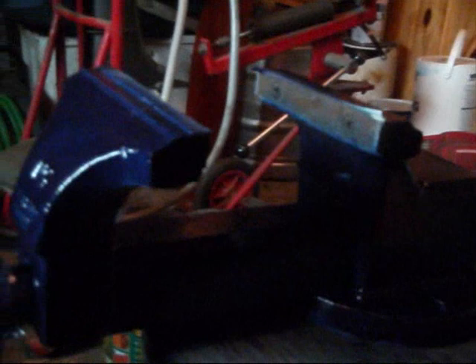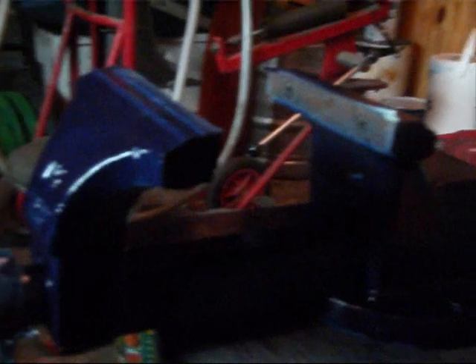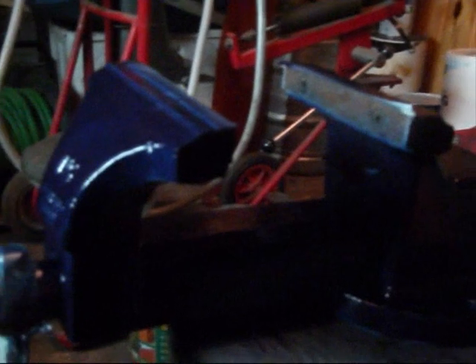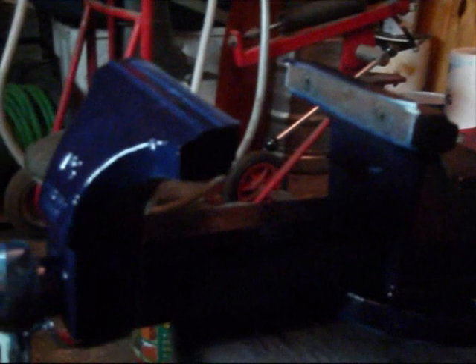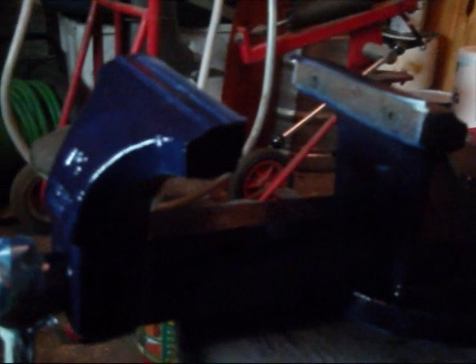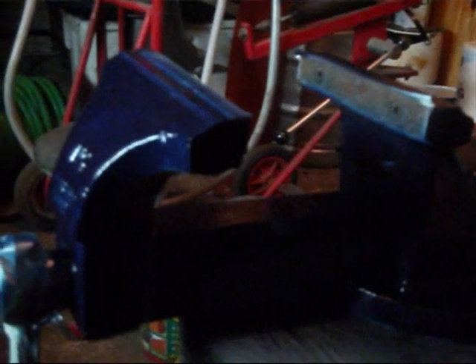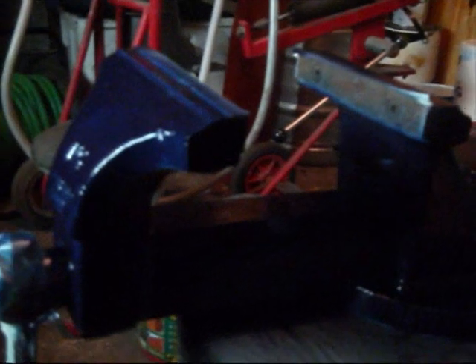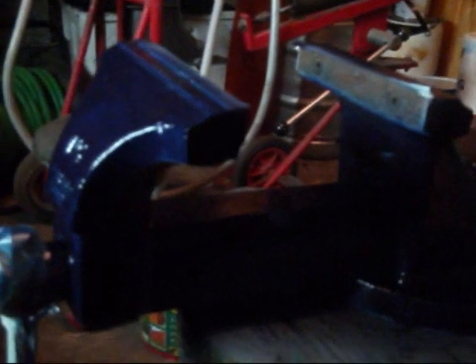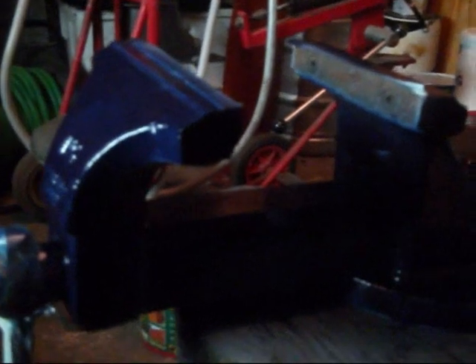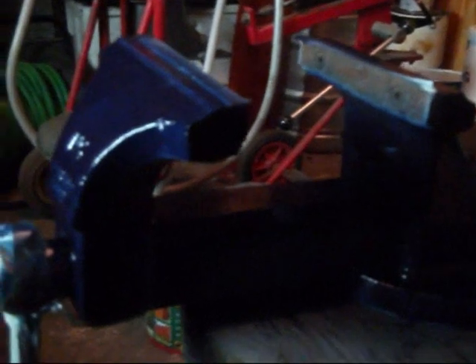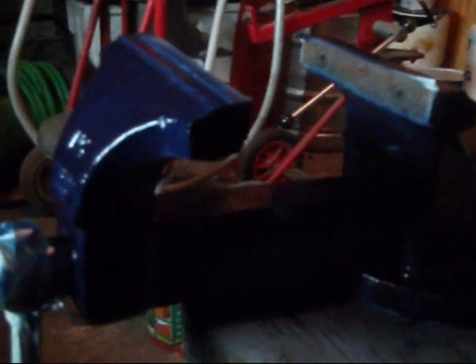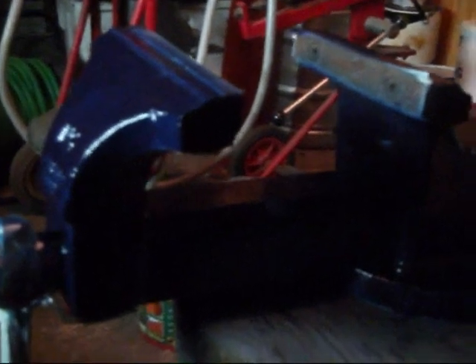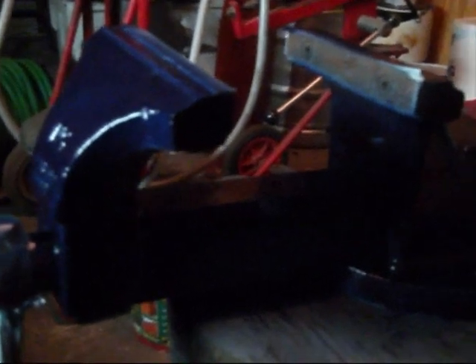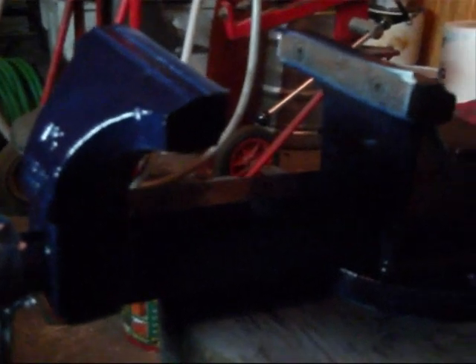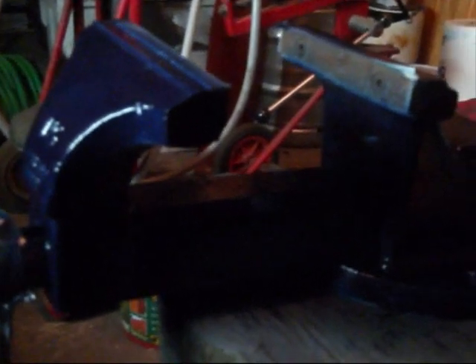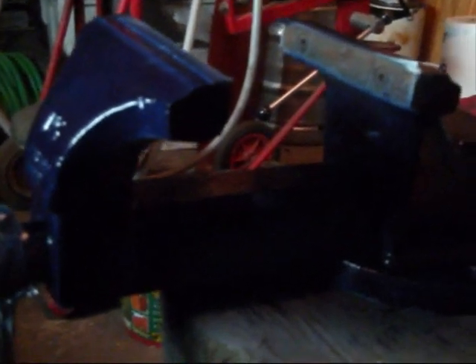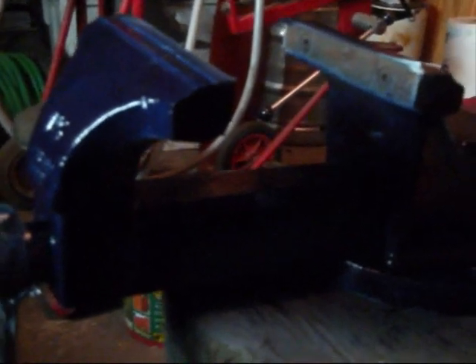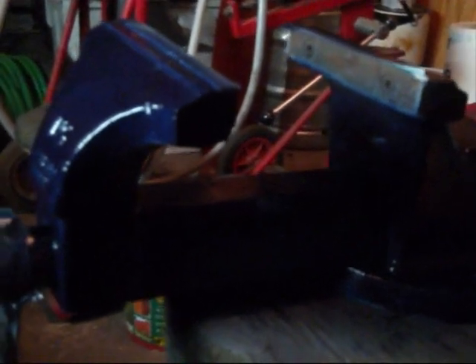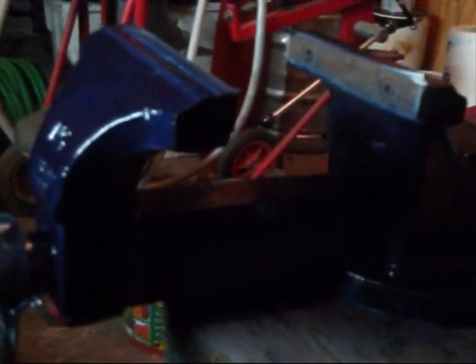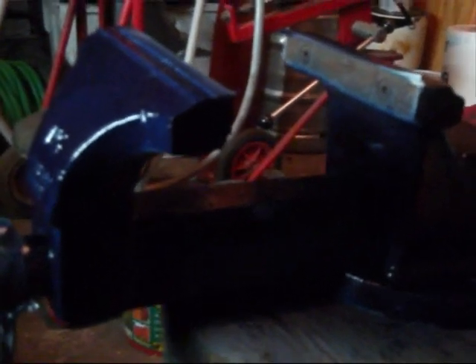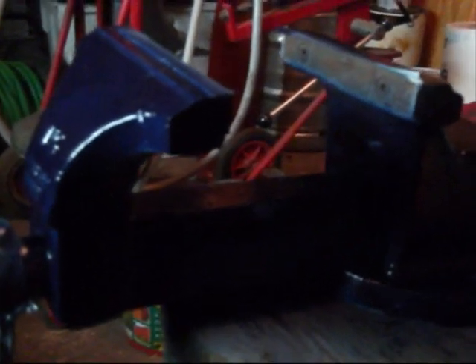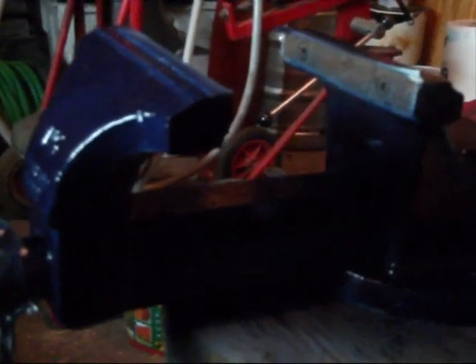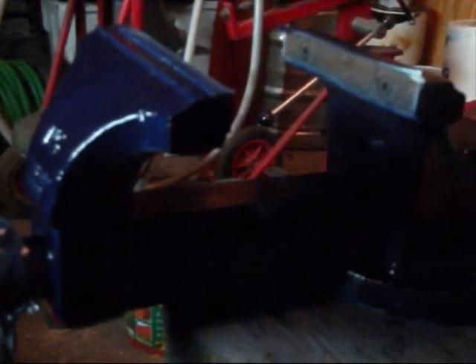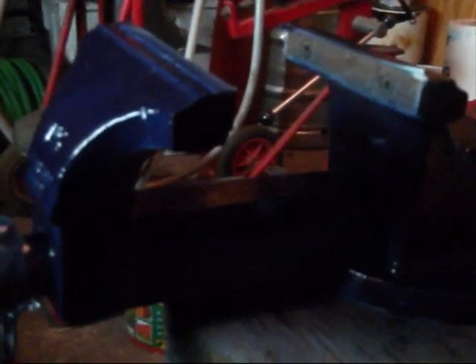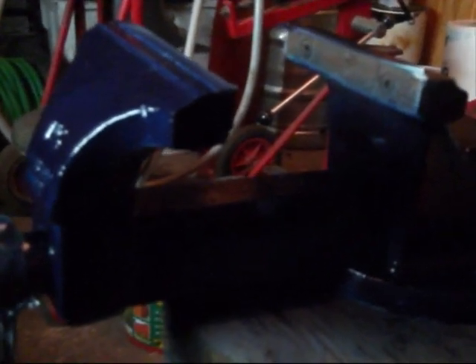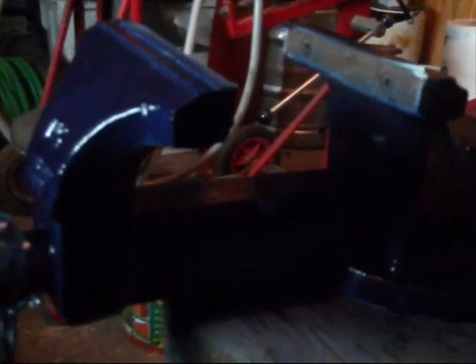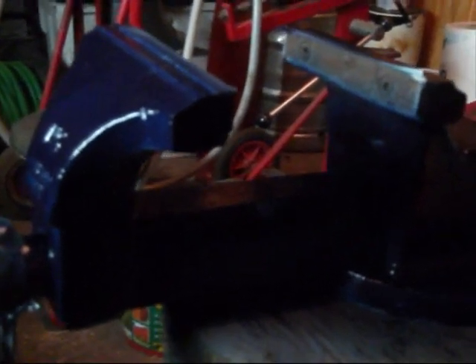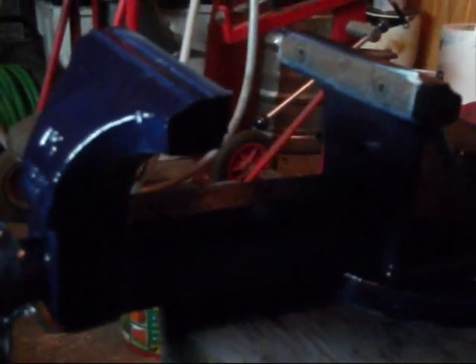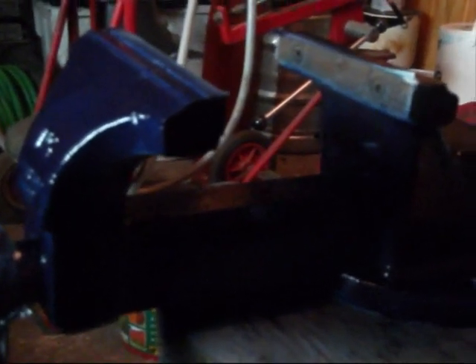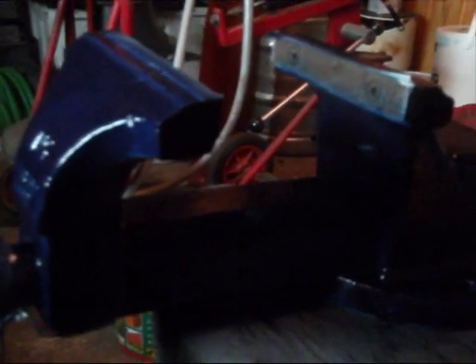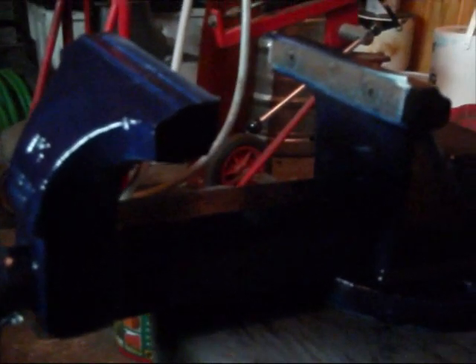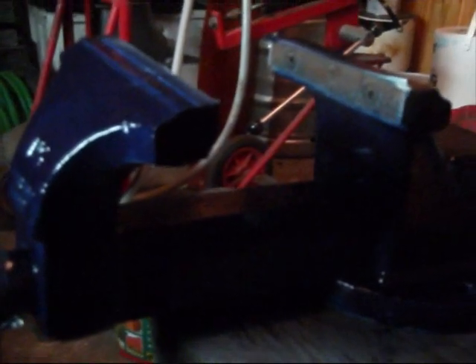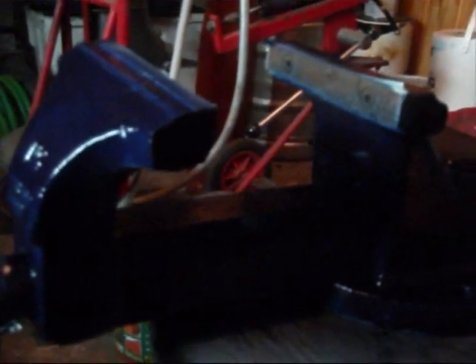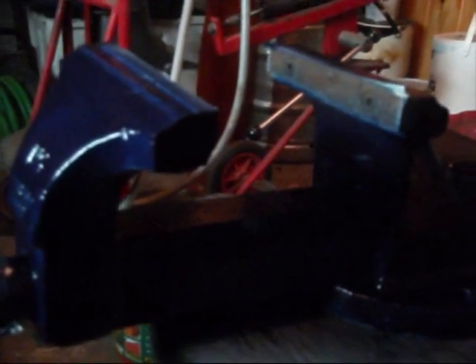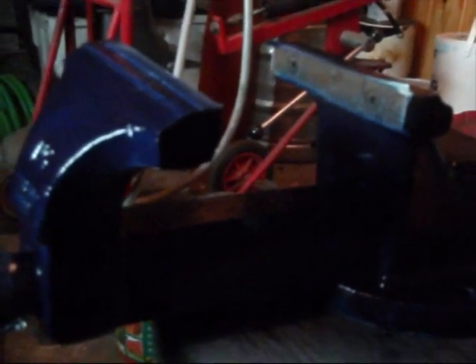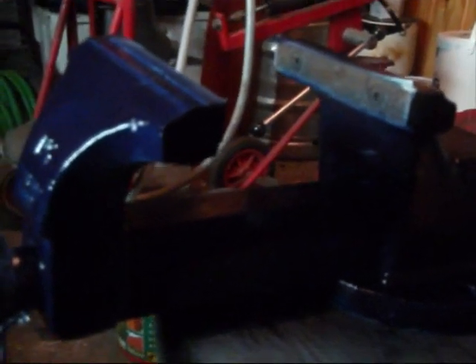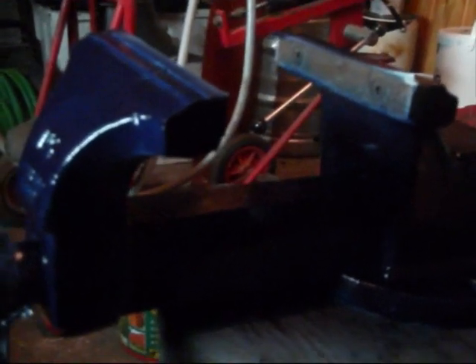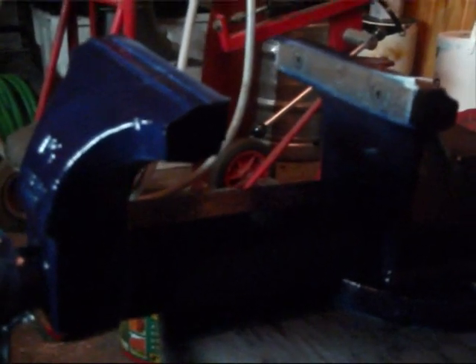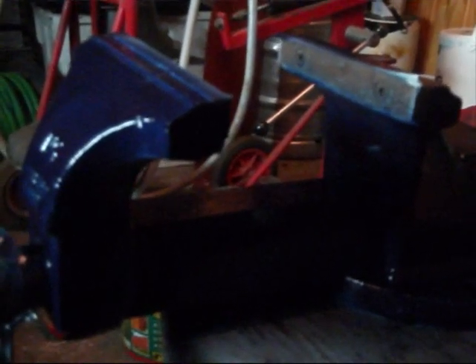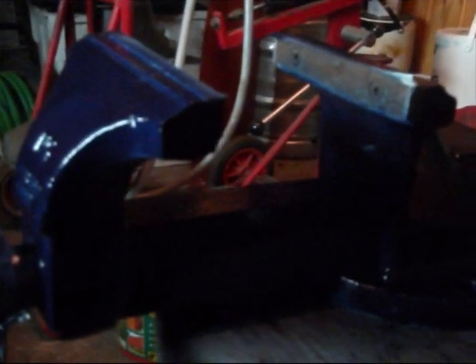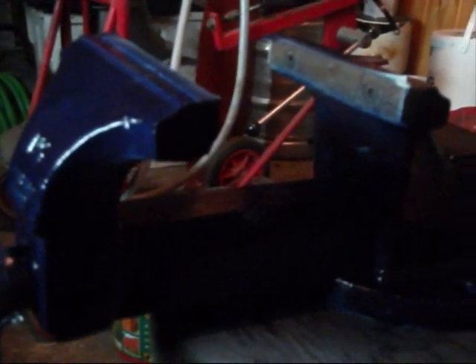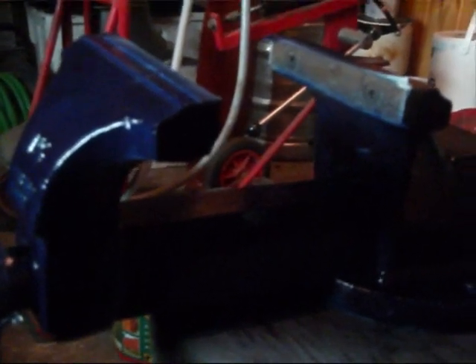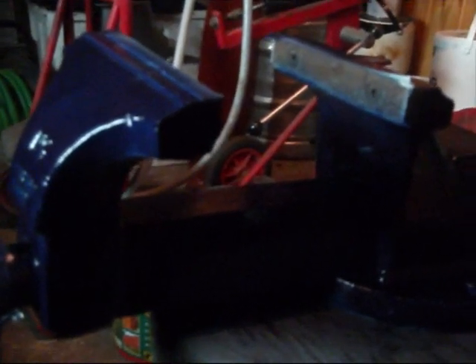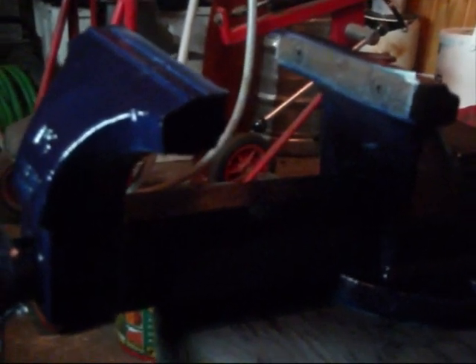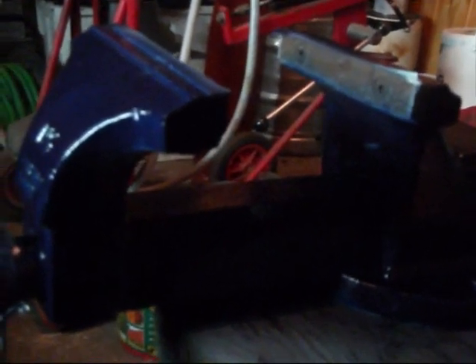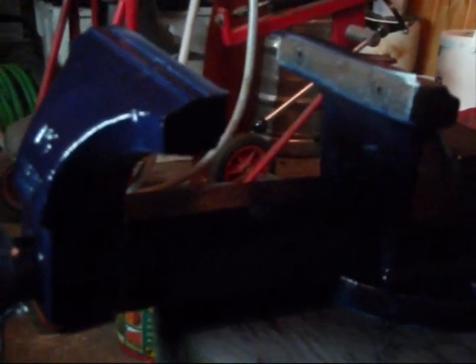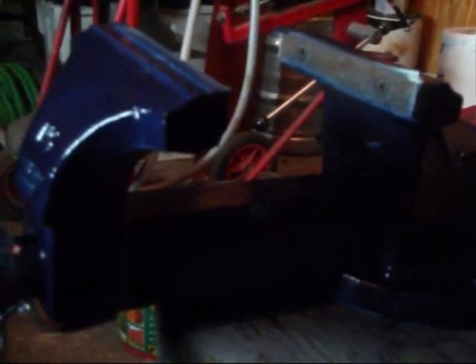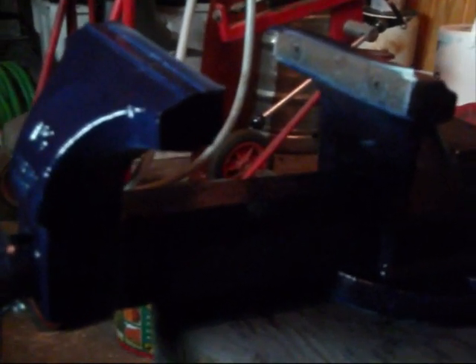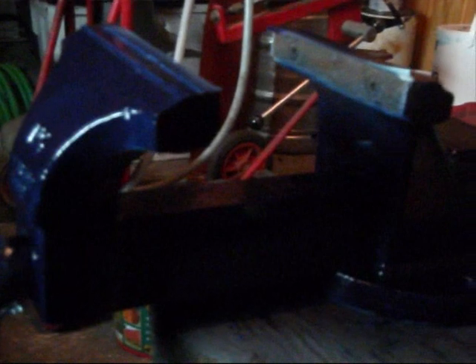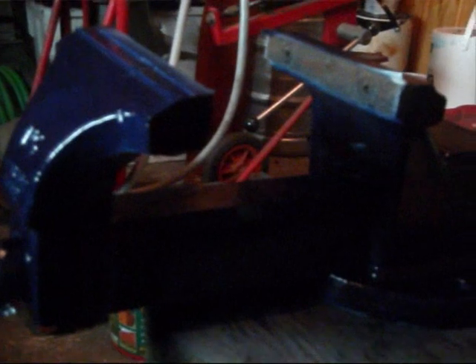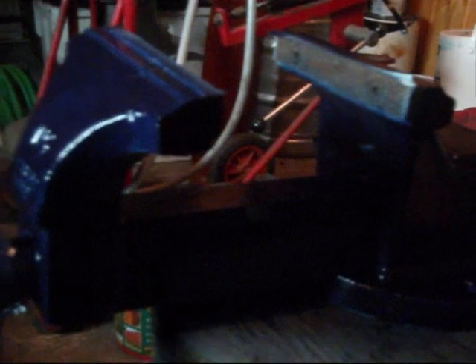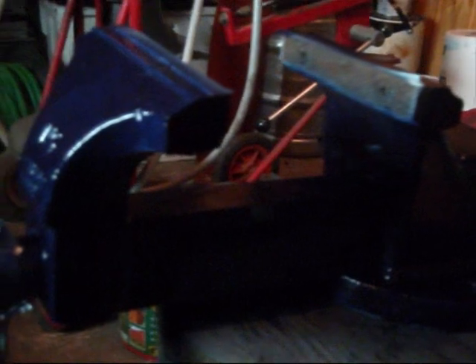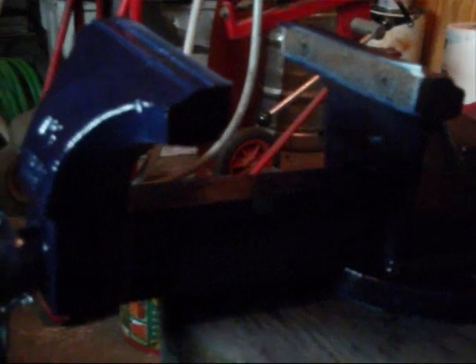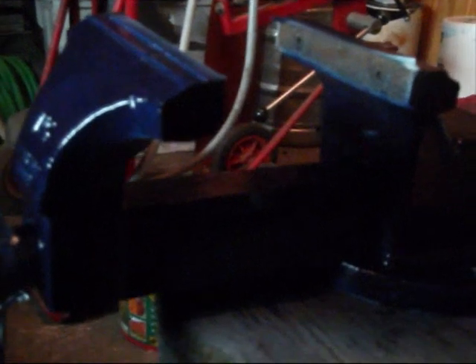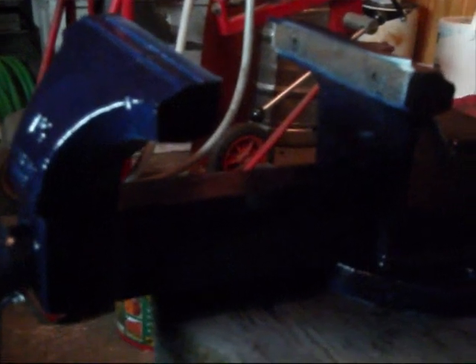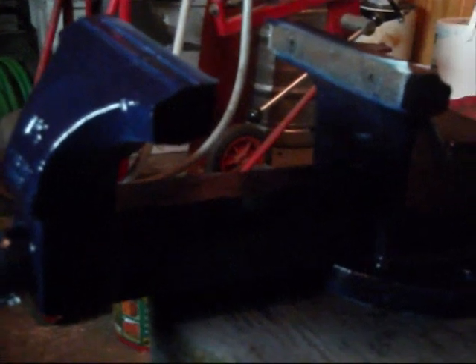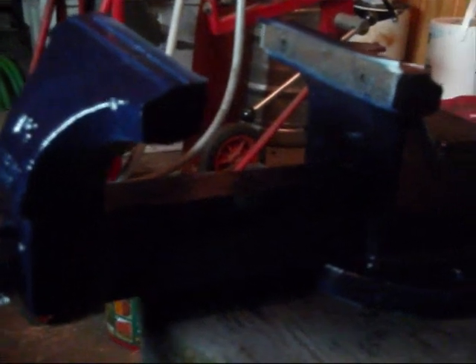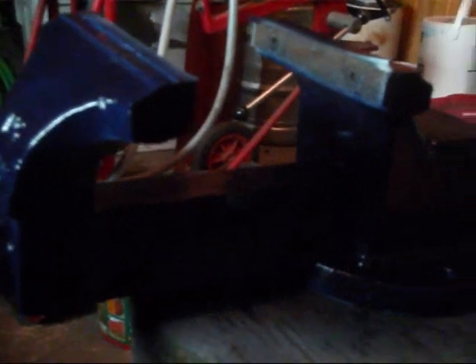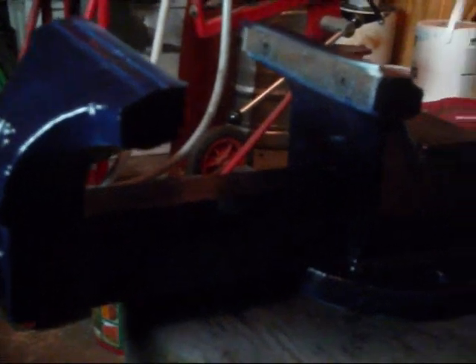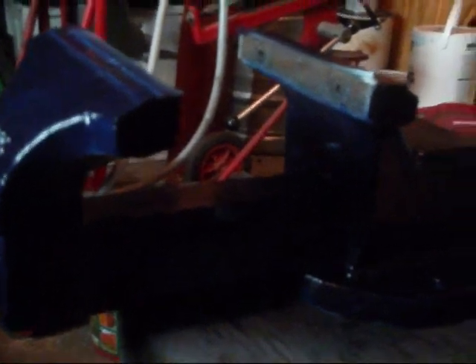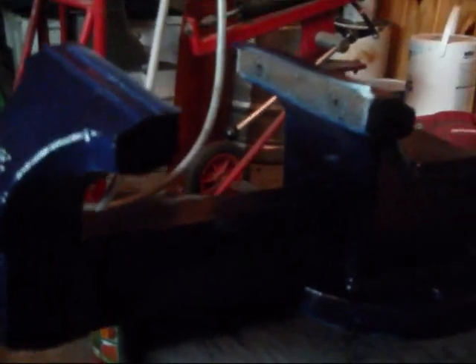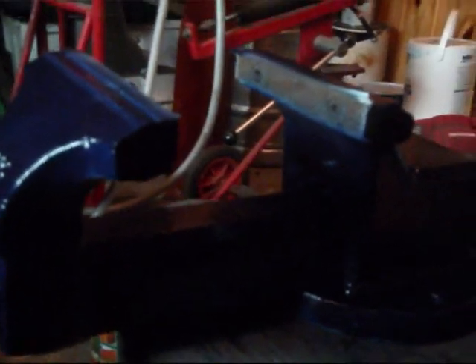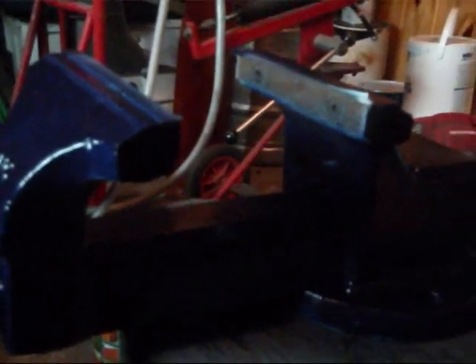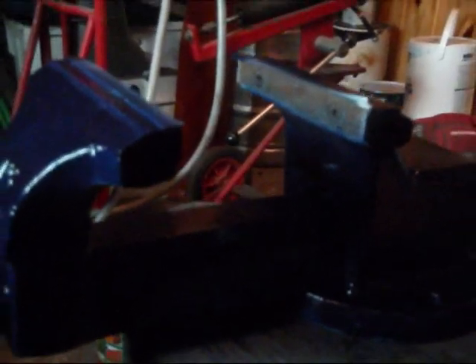Time for the last coat of paint here. I'm just going to spray her up then she'll get a coat of lacquer and then she's ready for the bench.